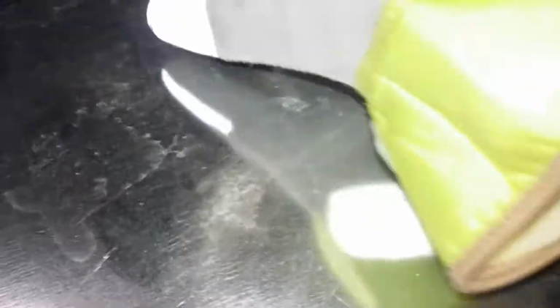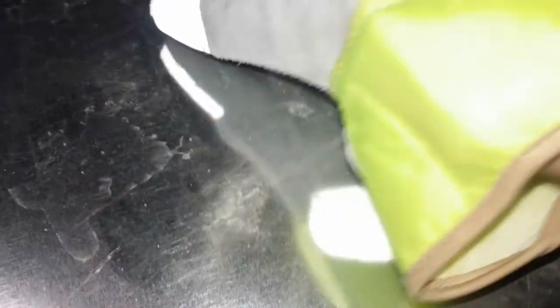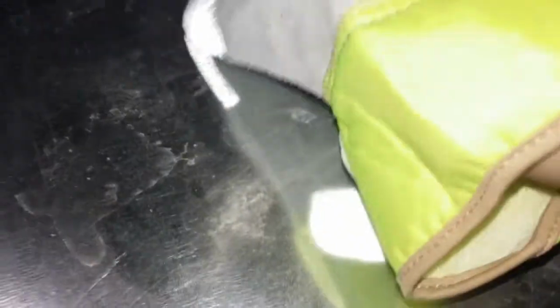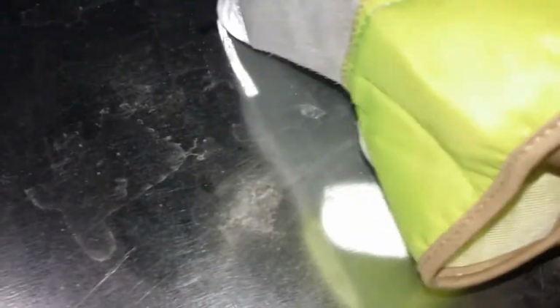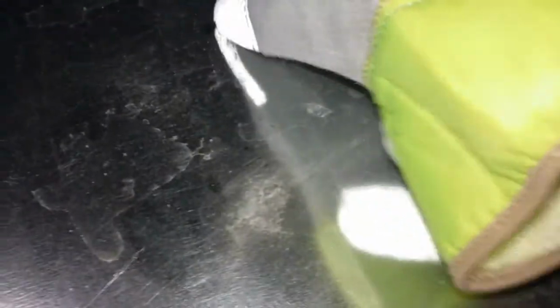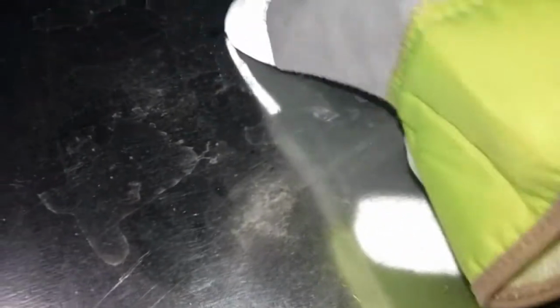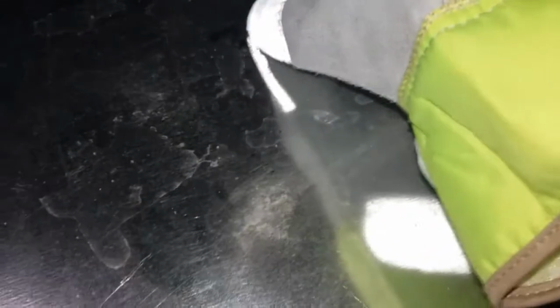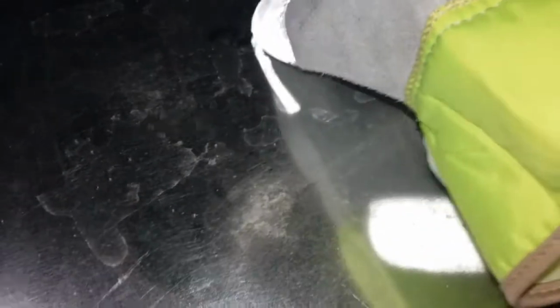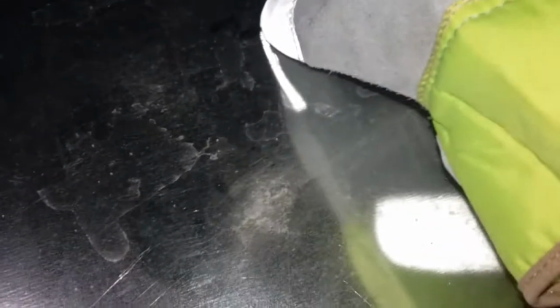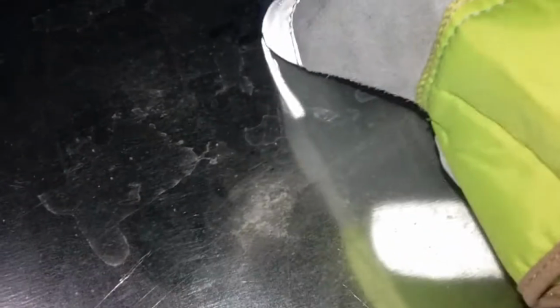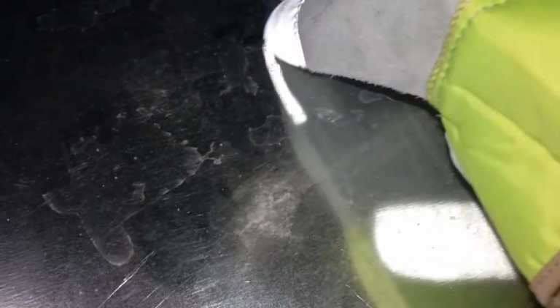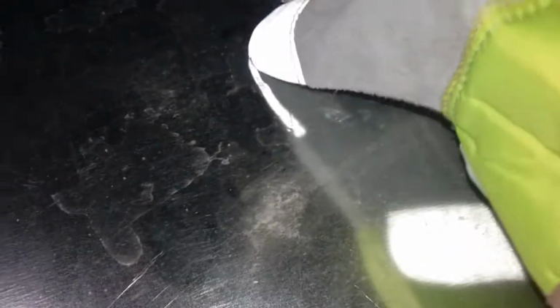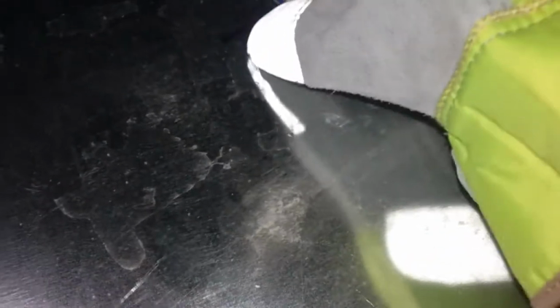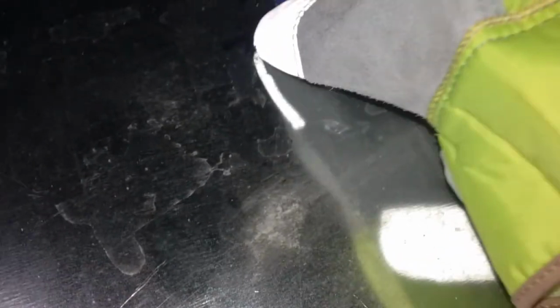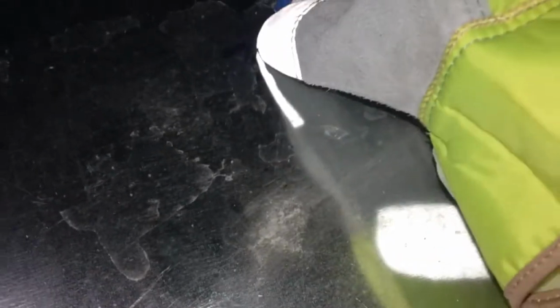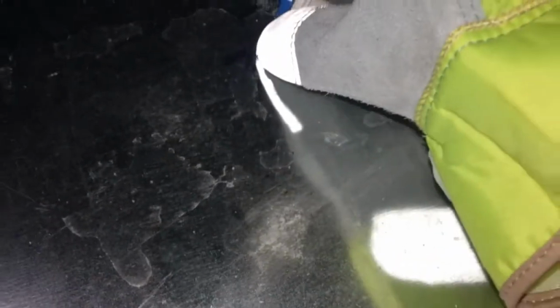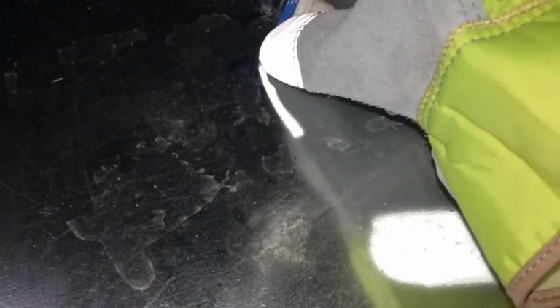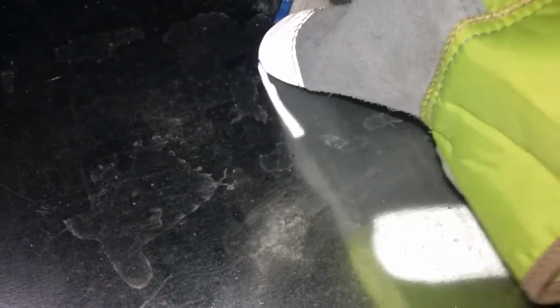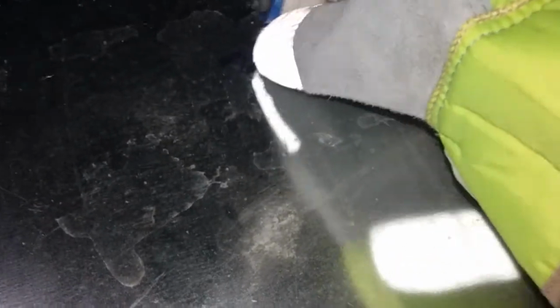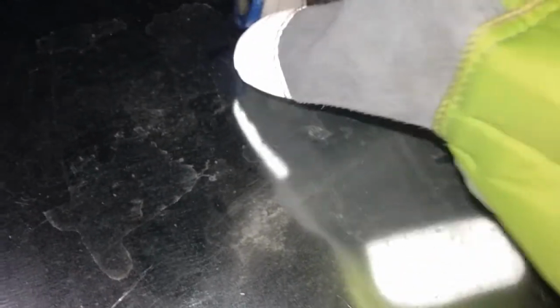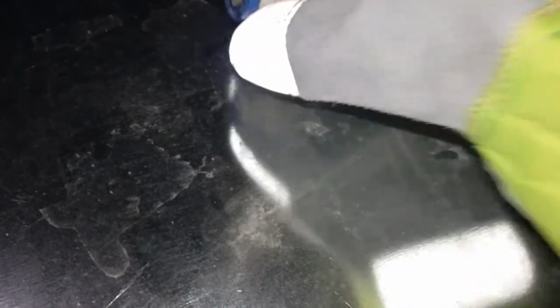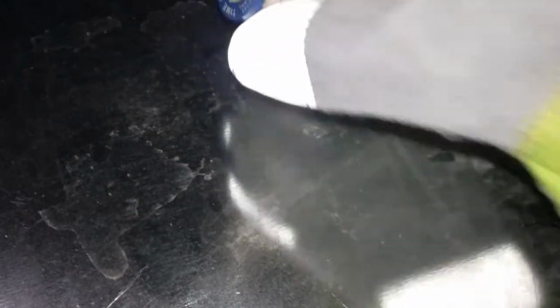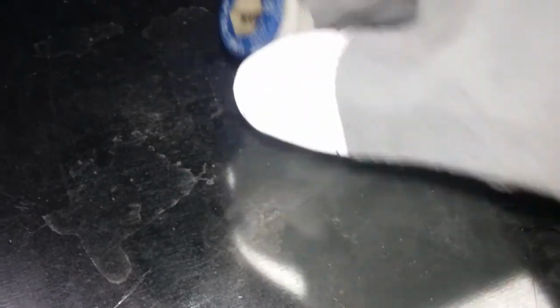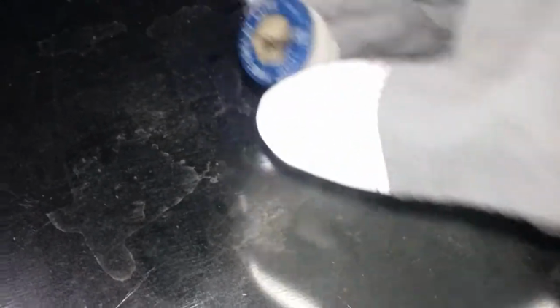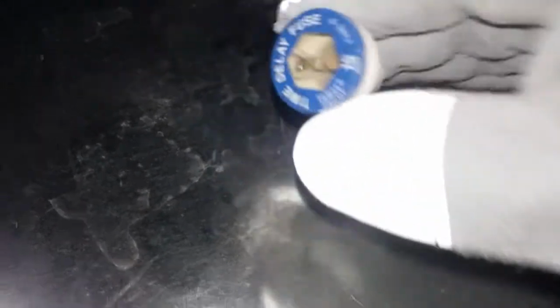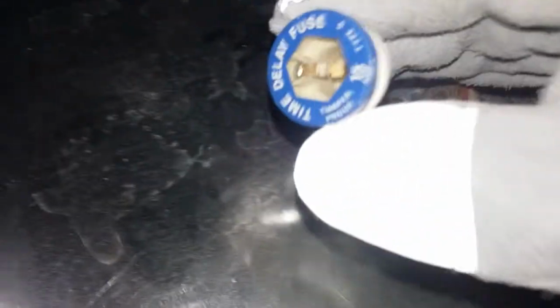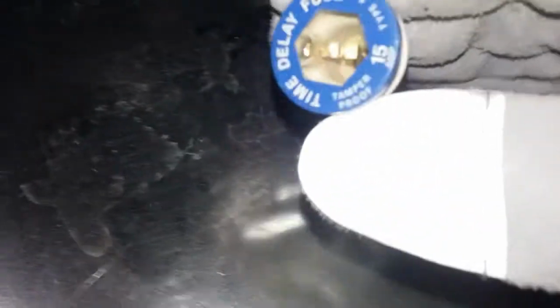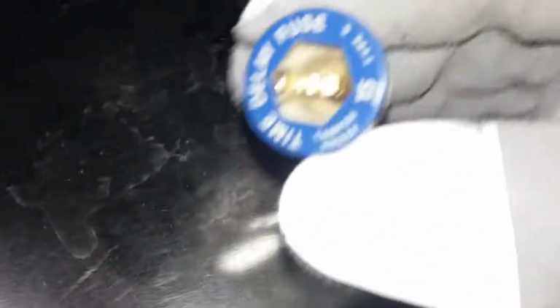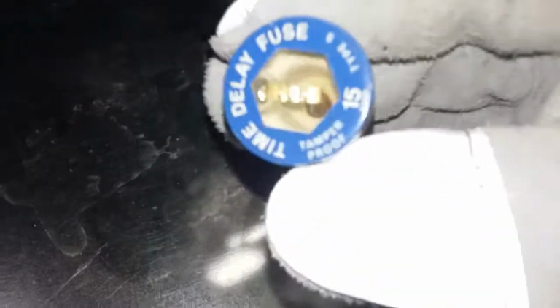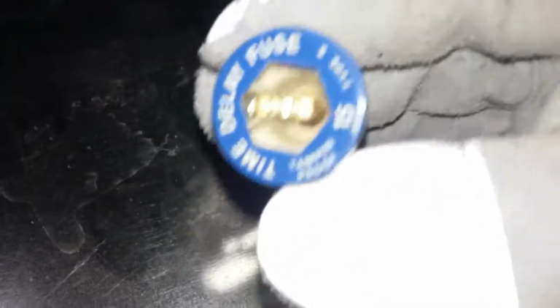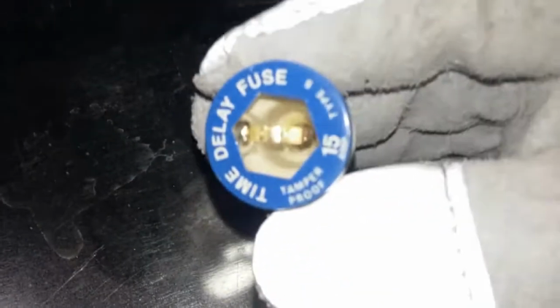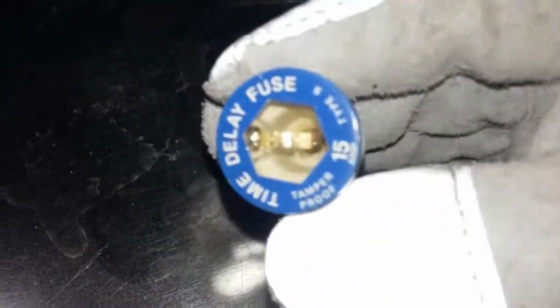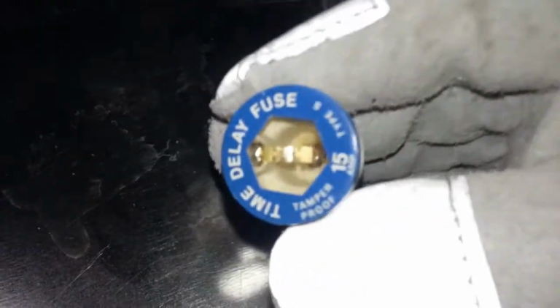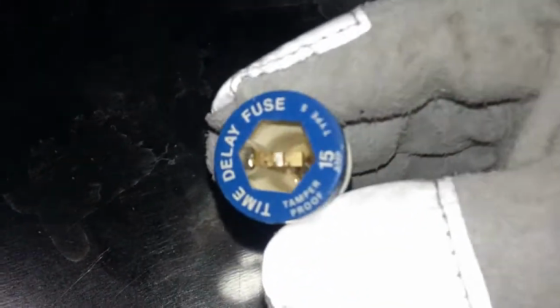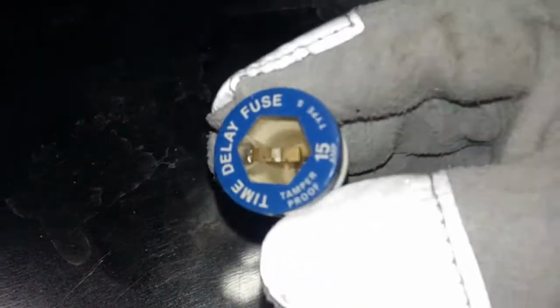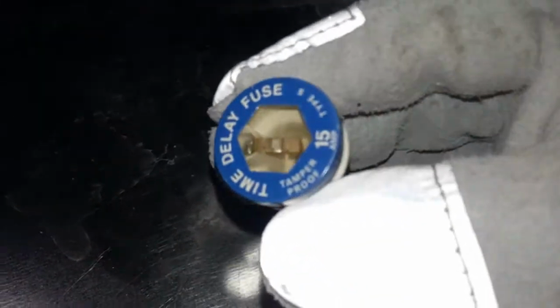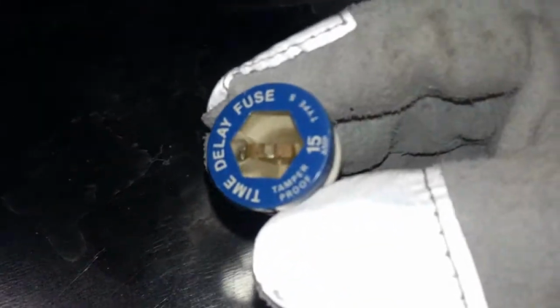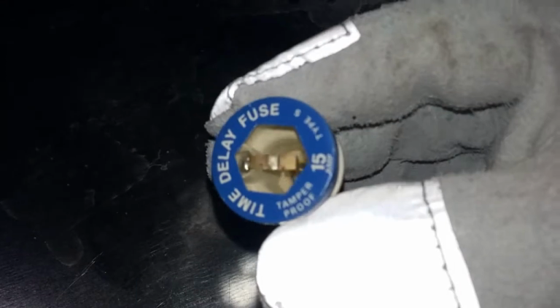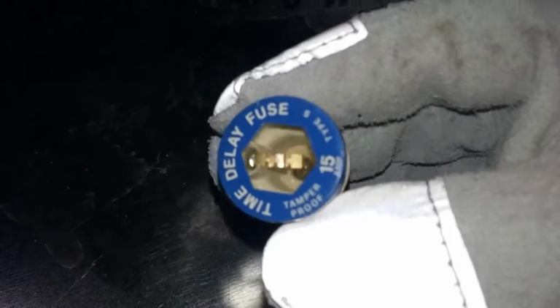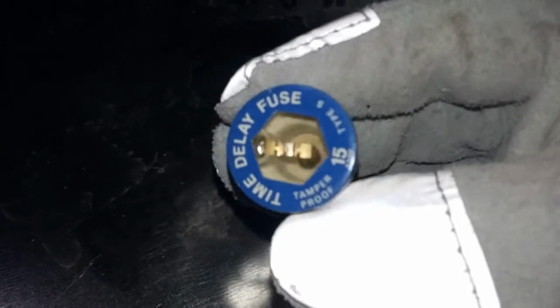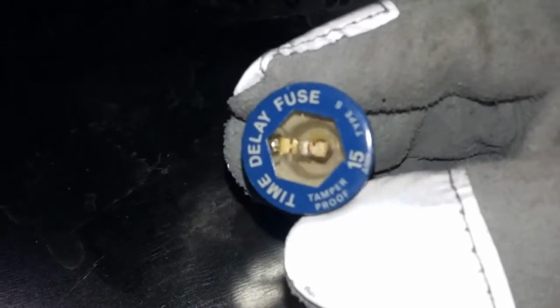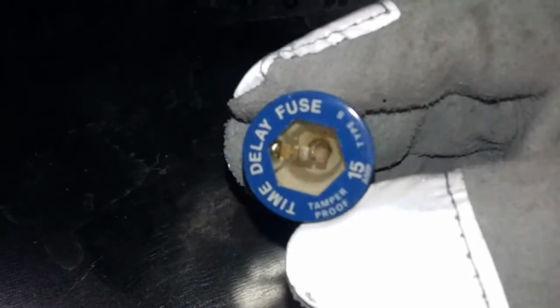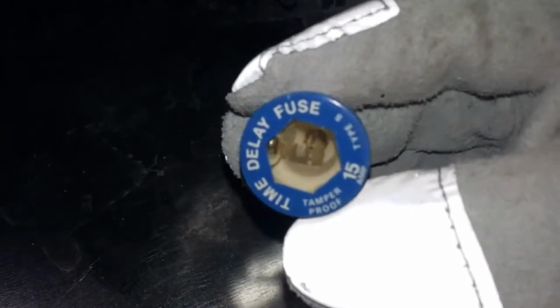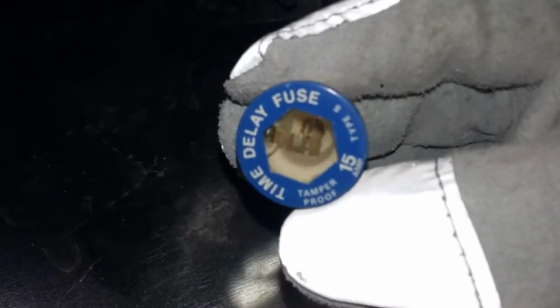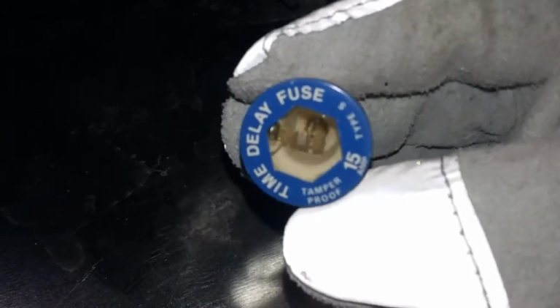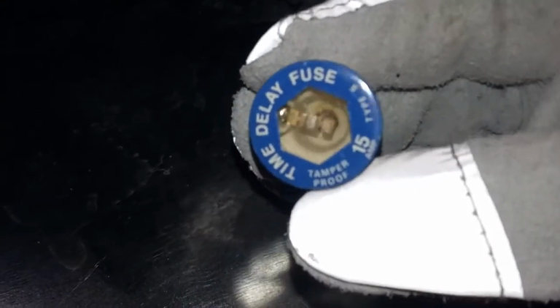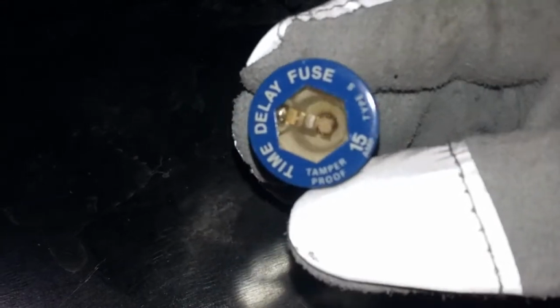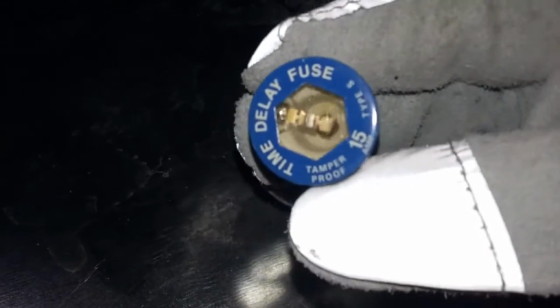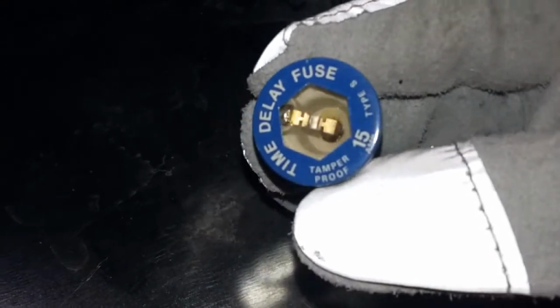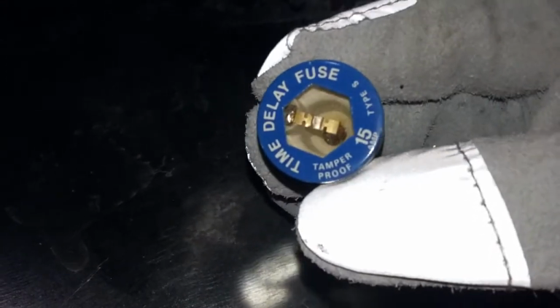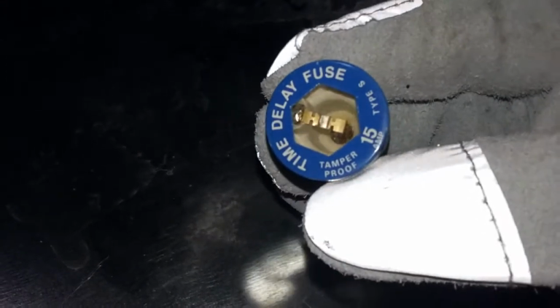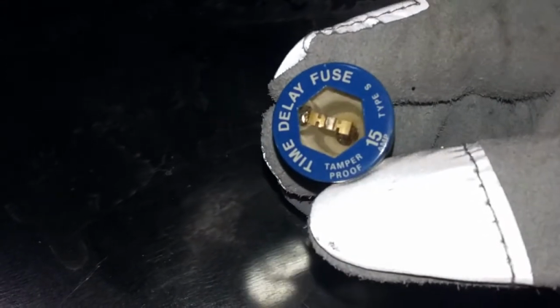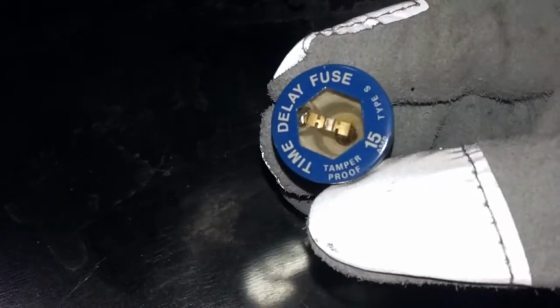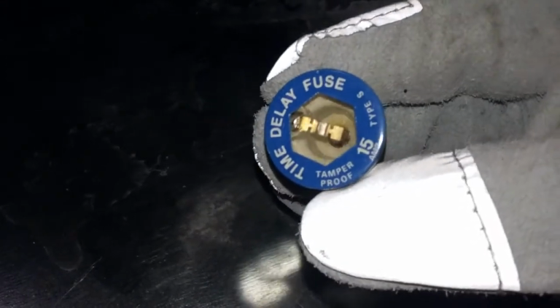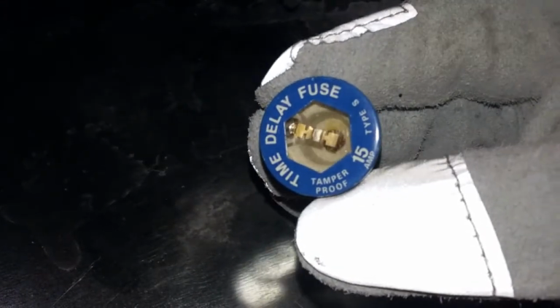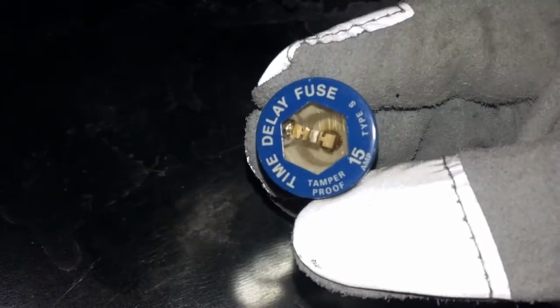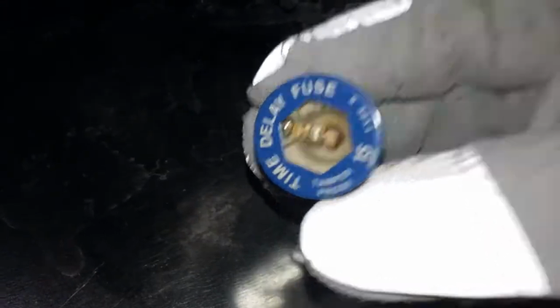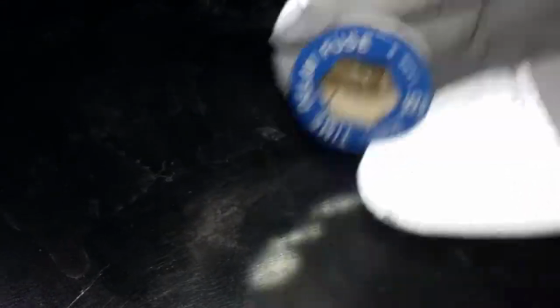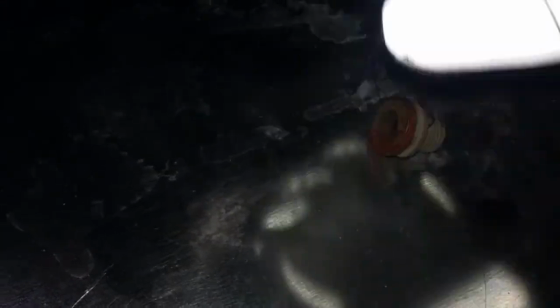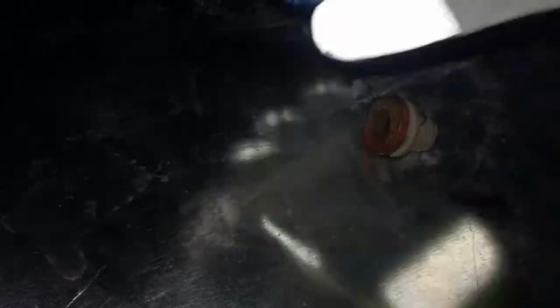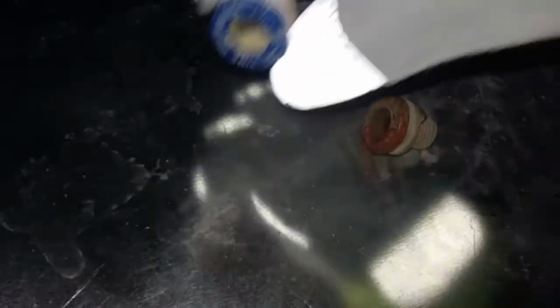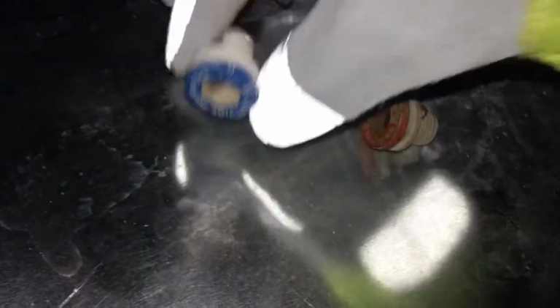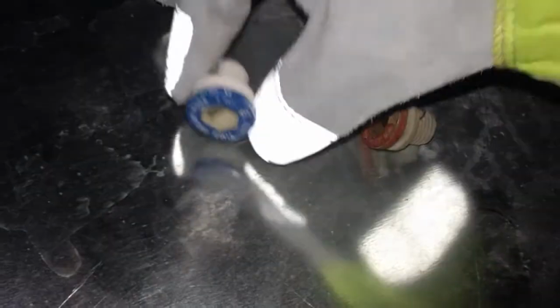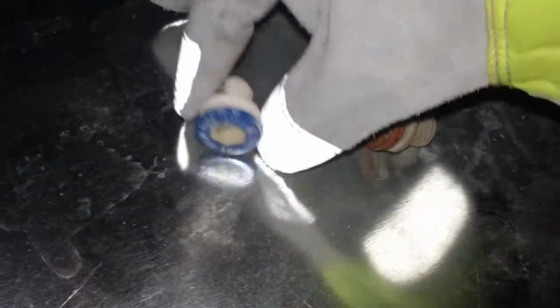I'm gonna see how this thing melts when a blowtorch hits it.